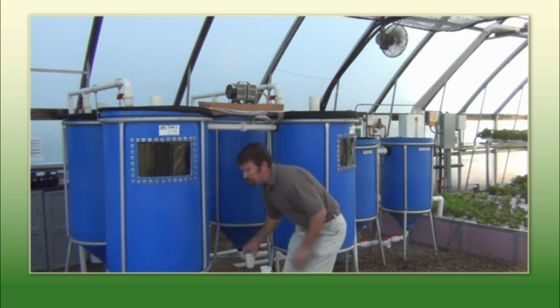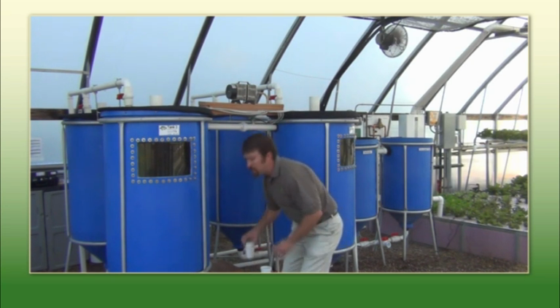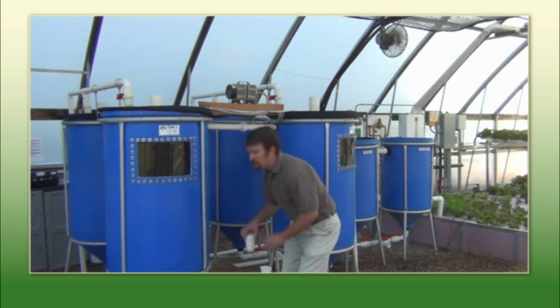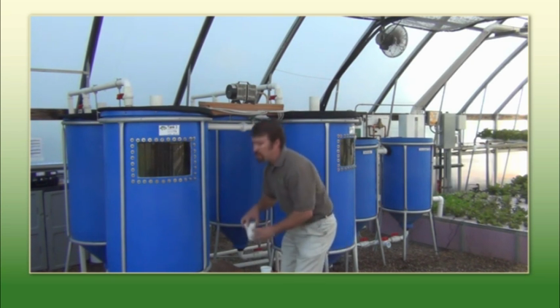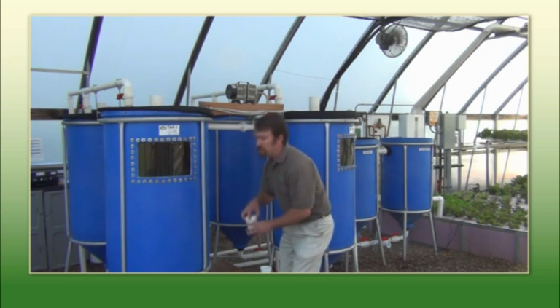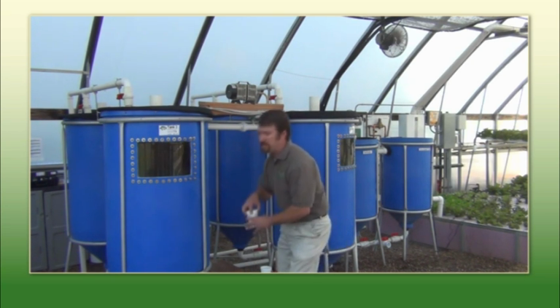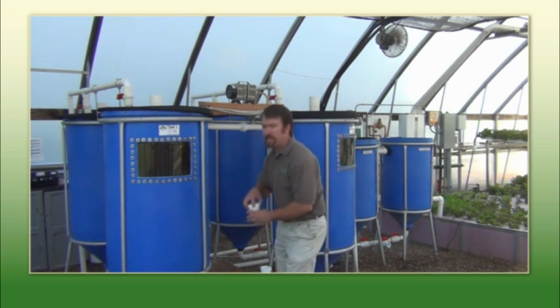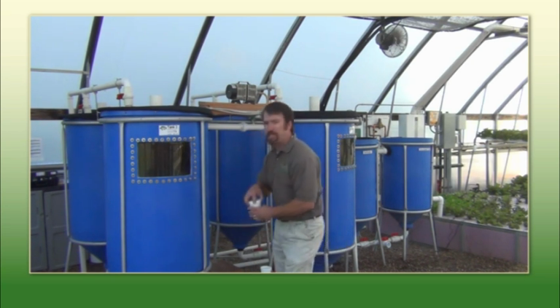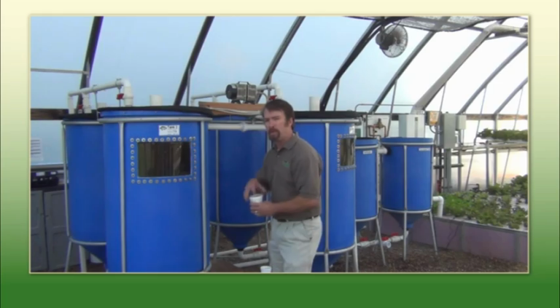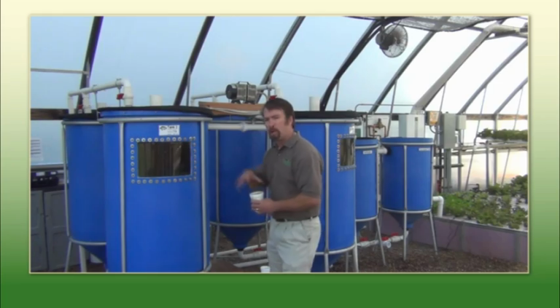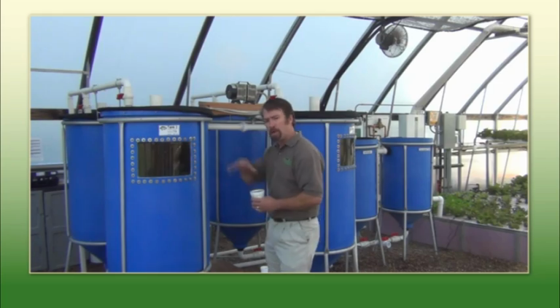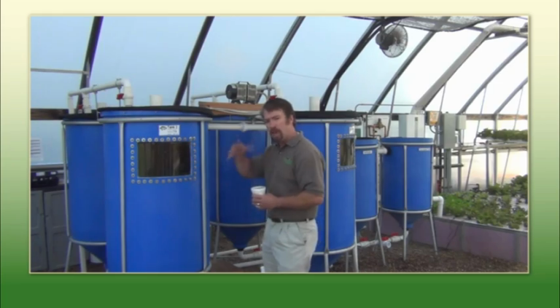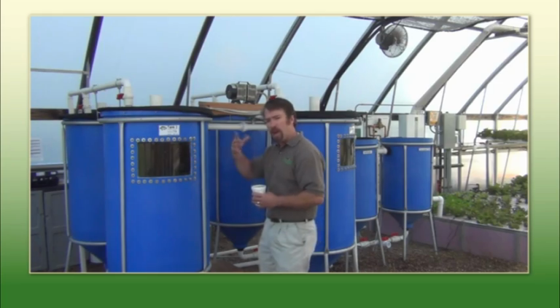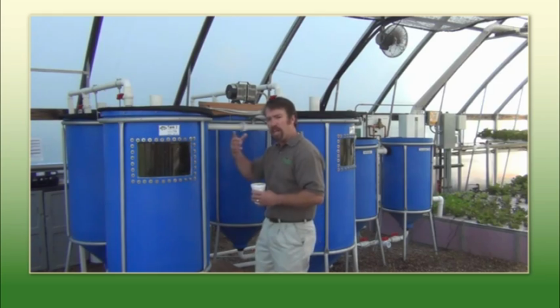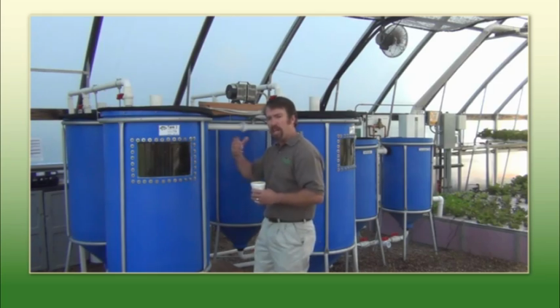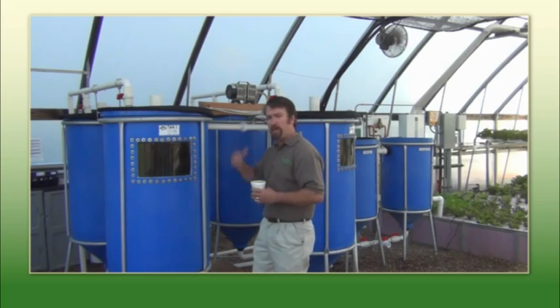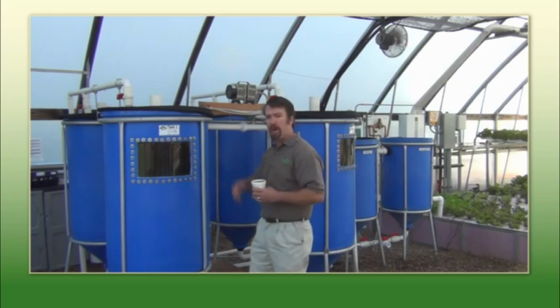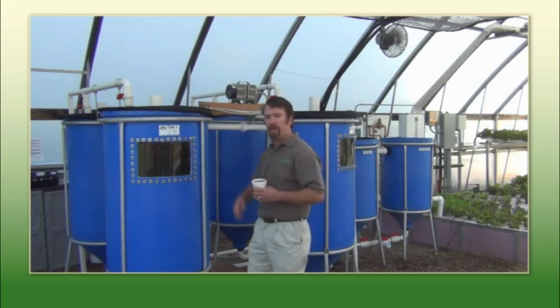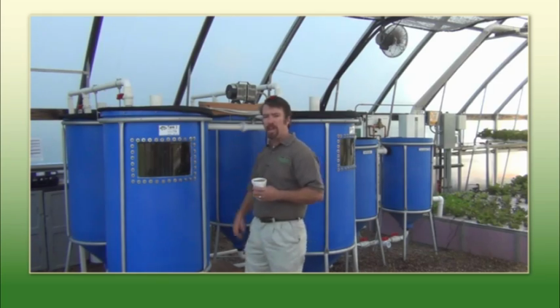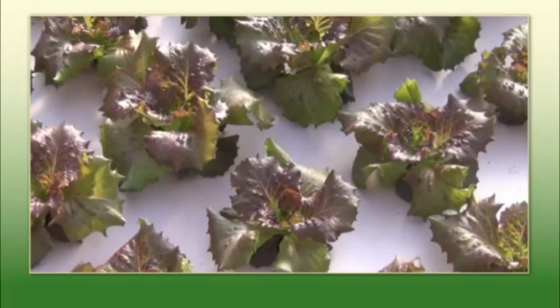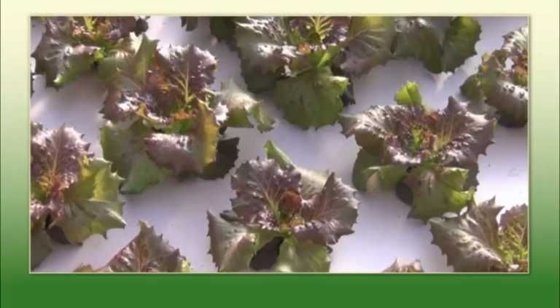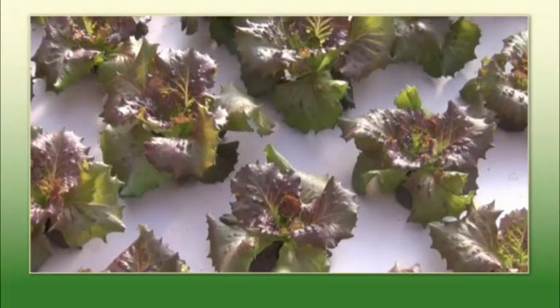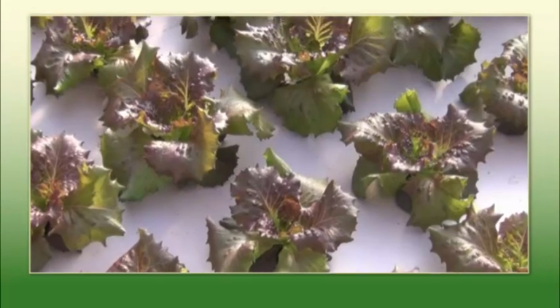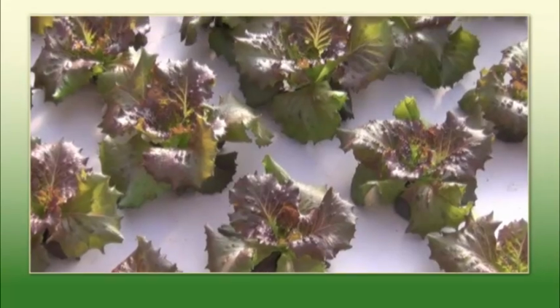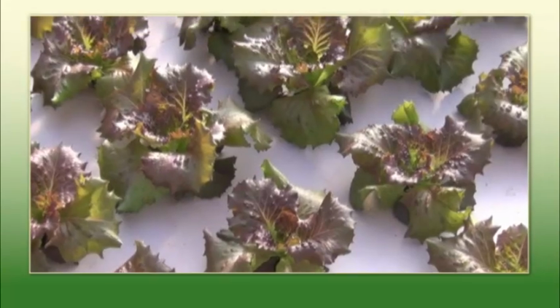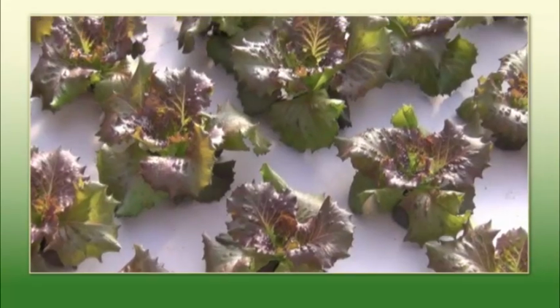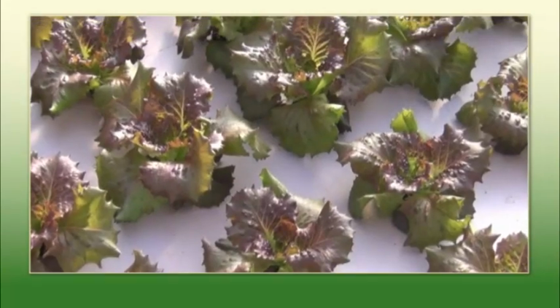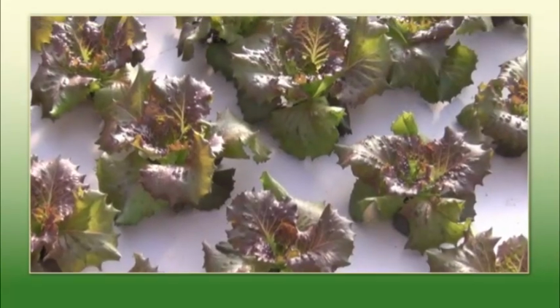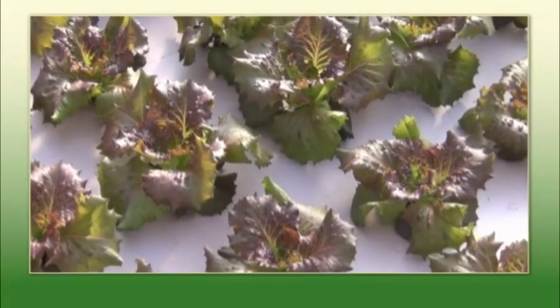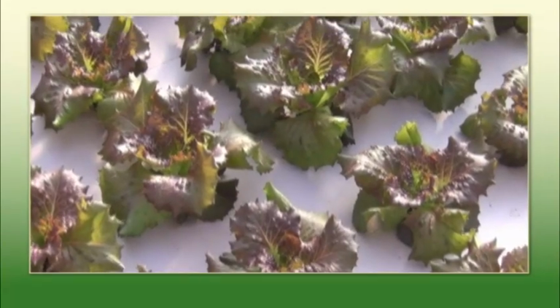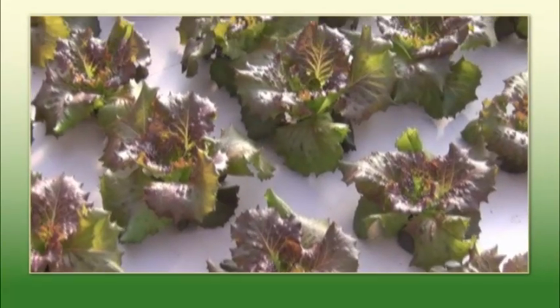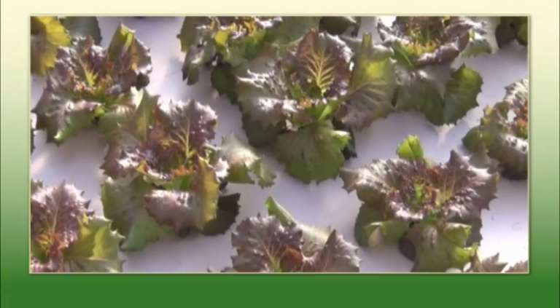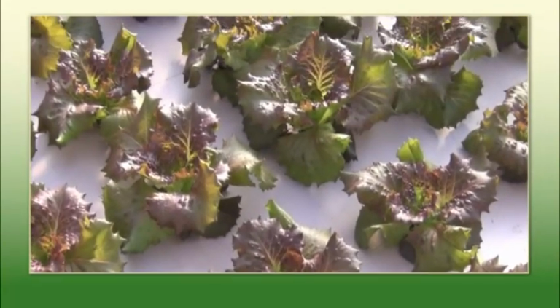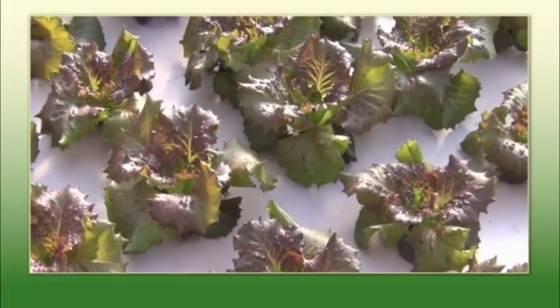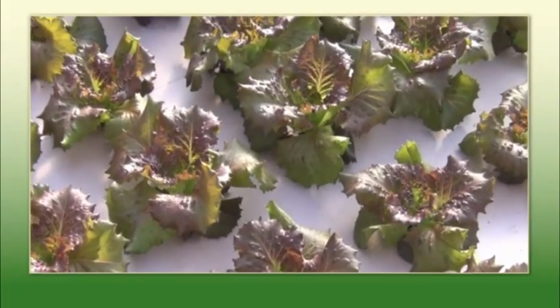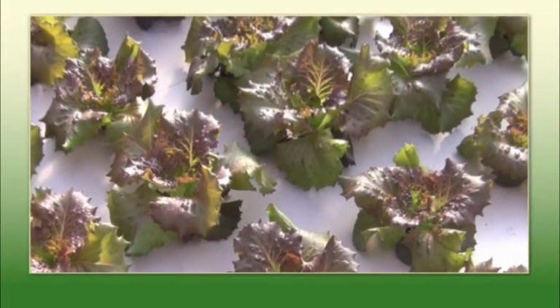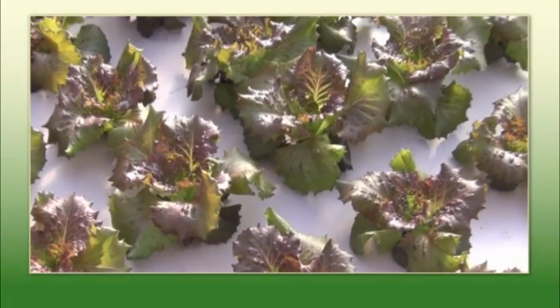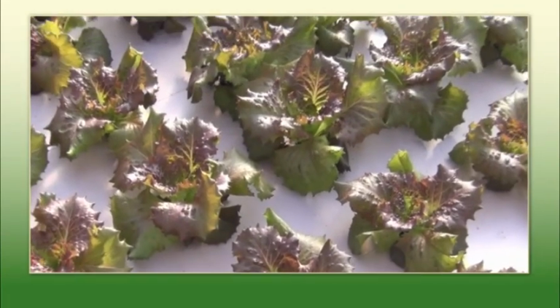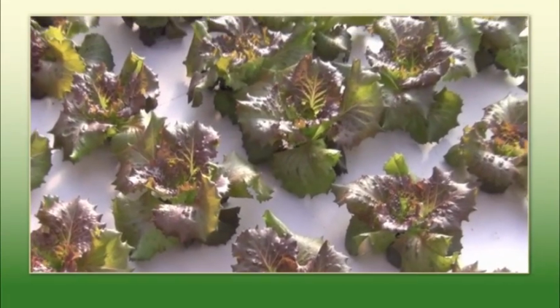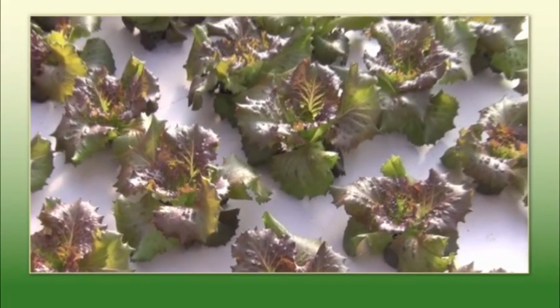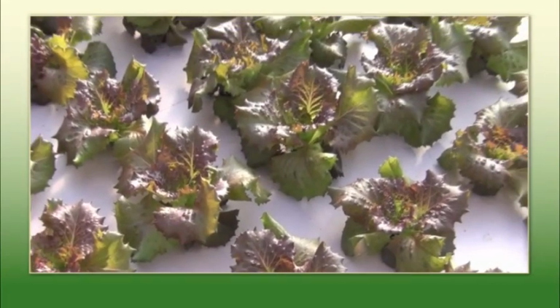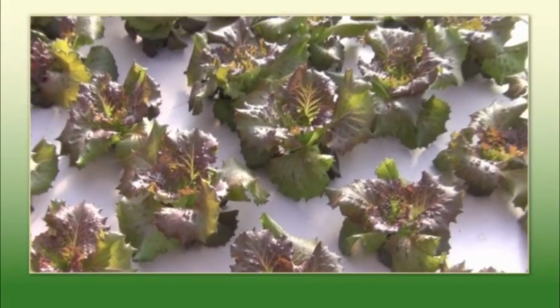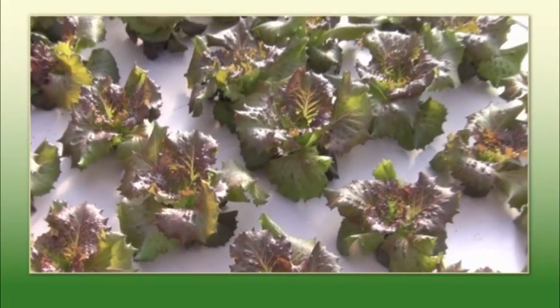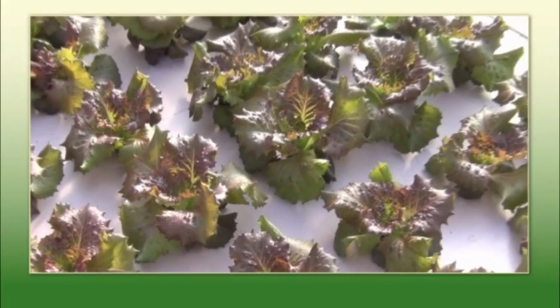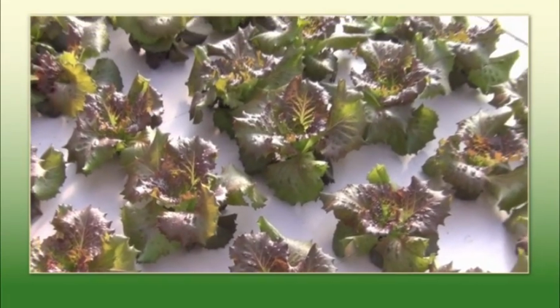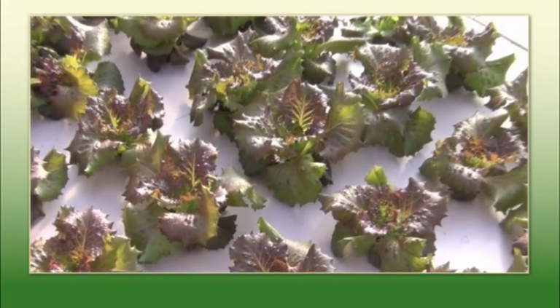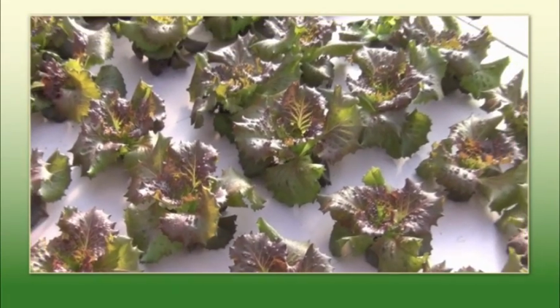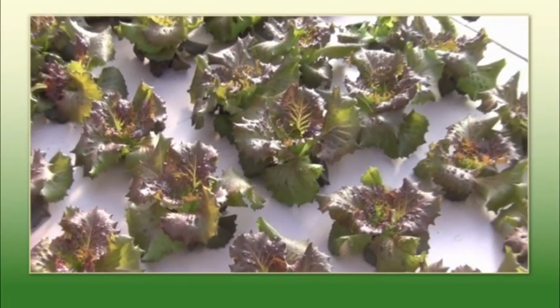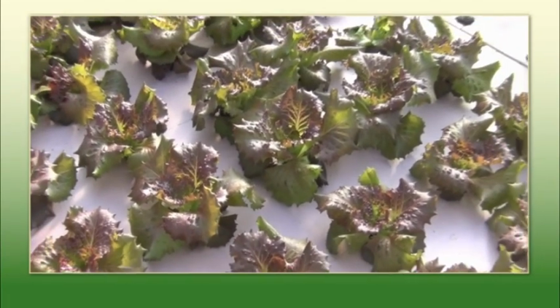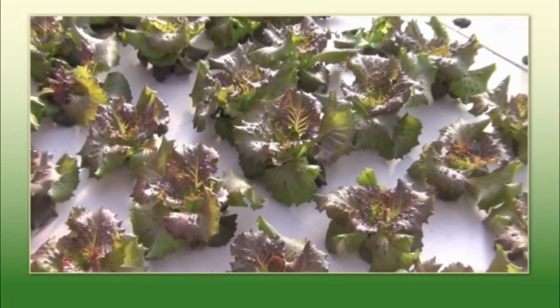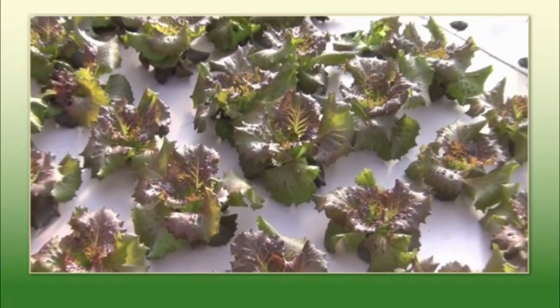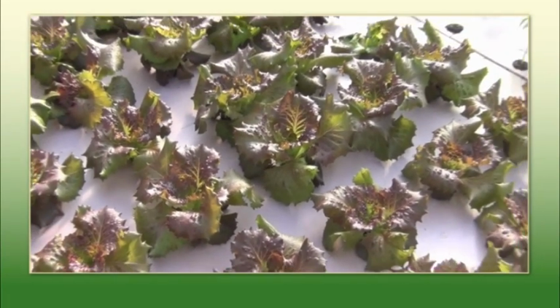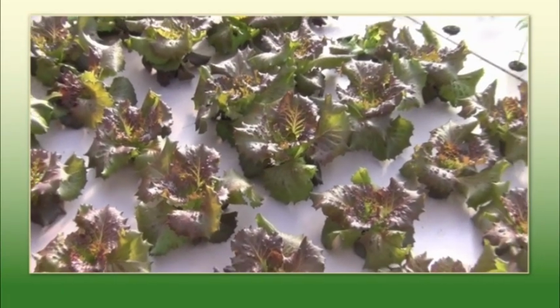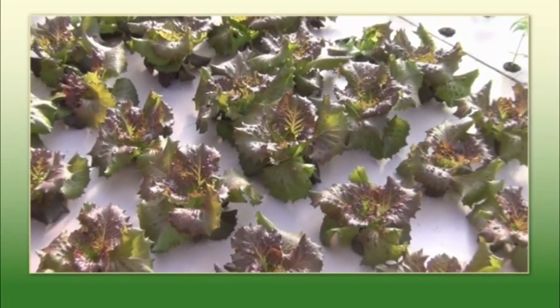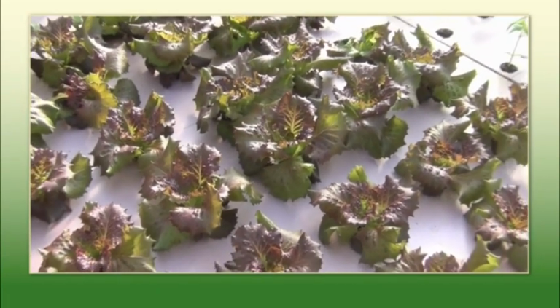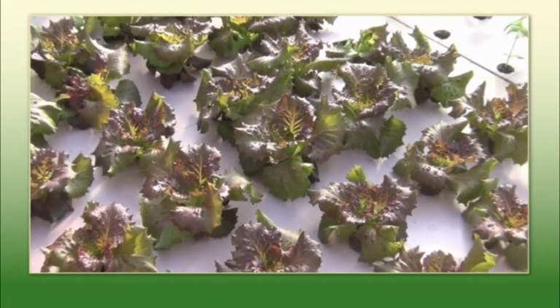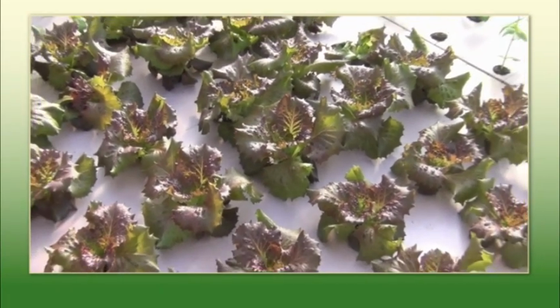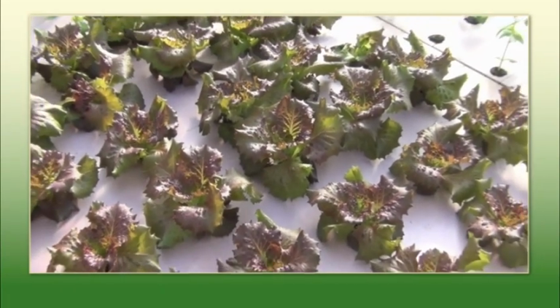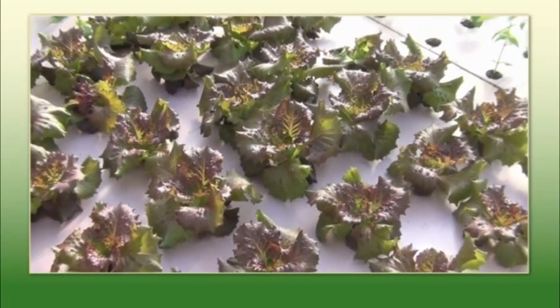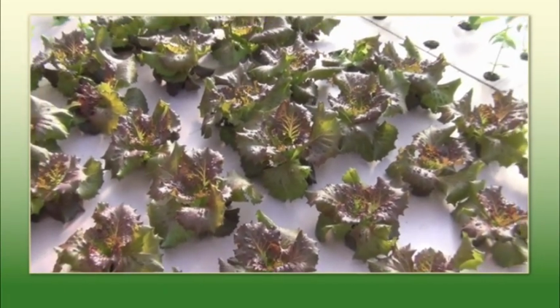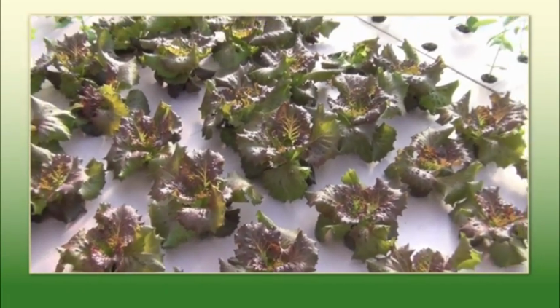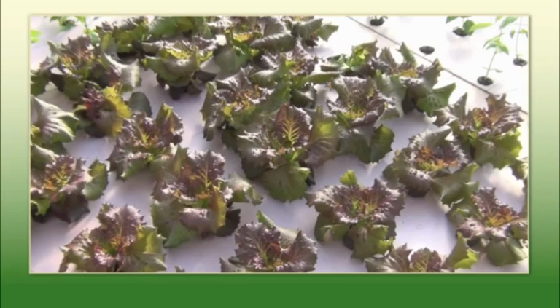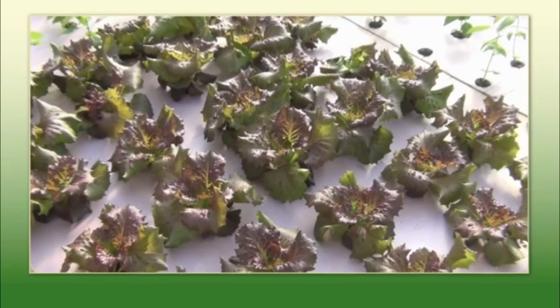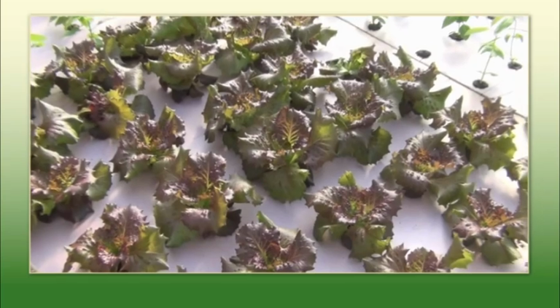The system that we're talking about here will produce about 500 pounds of fish a year and 5,000 heads of lettuce.